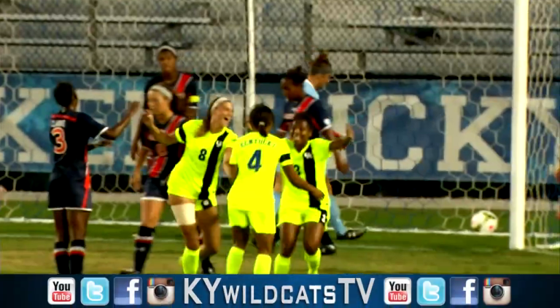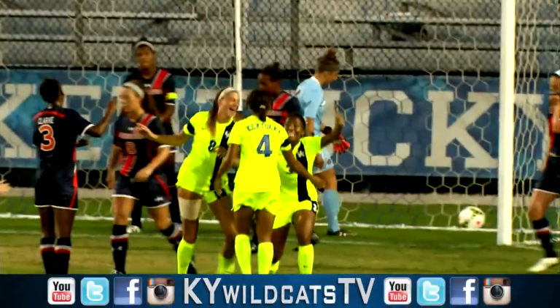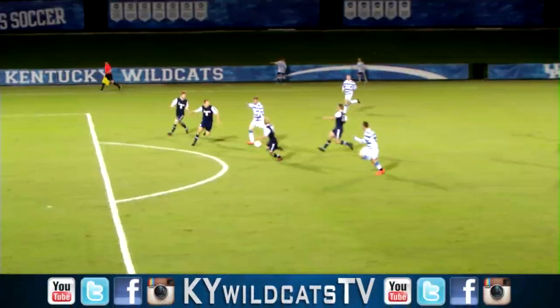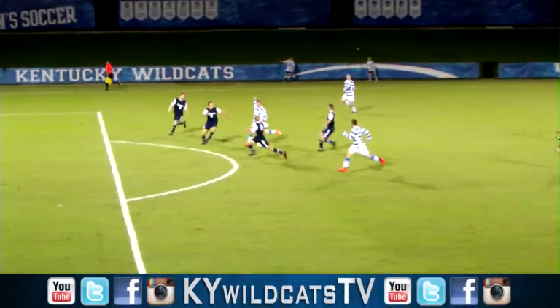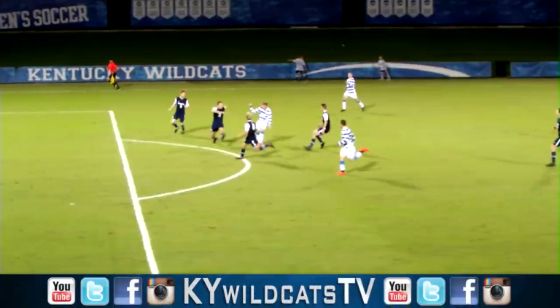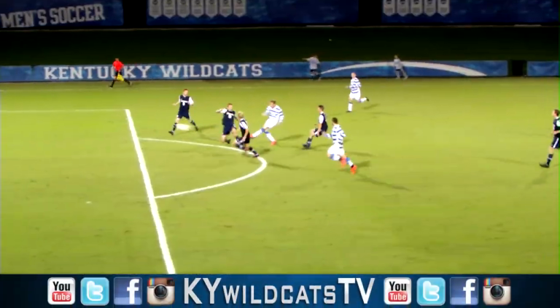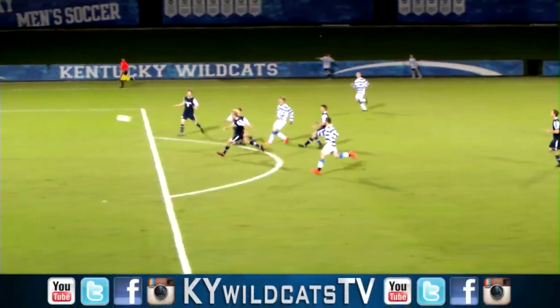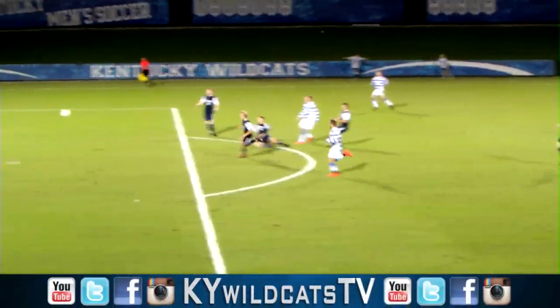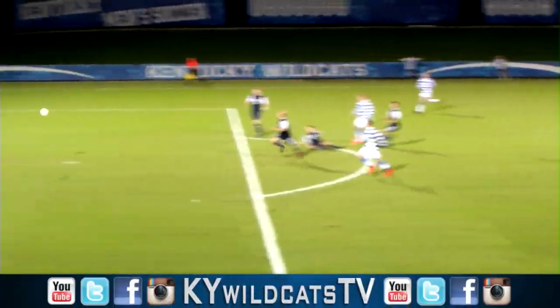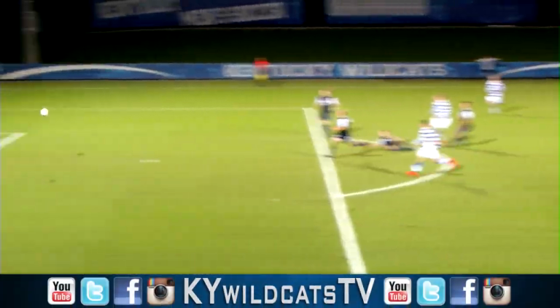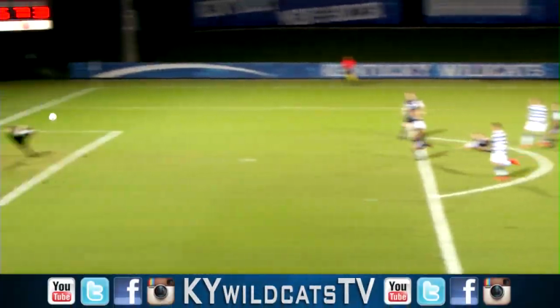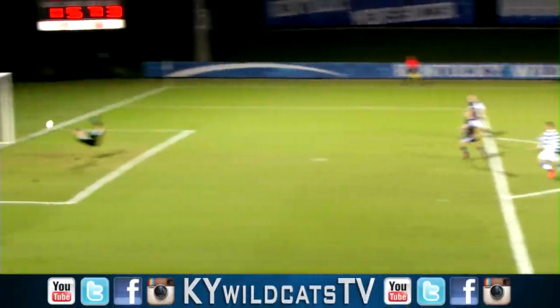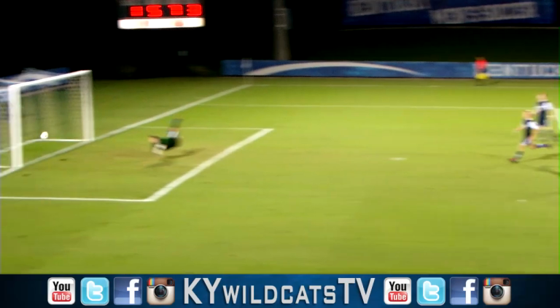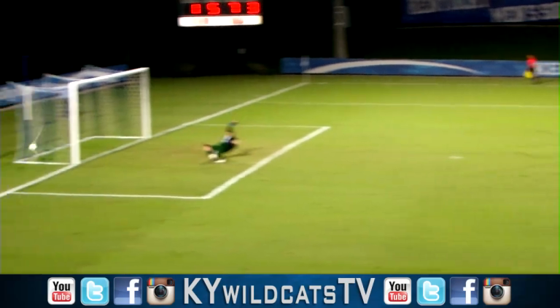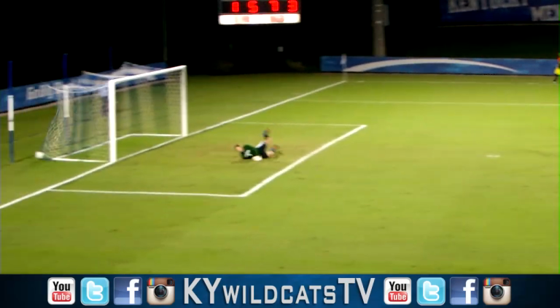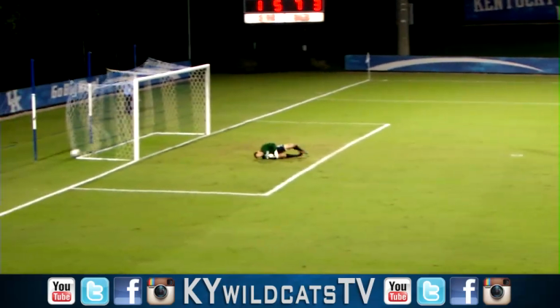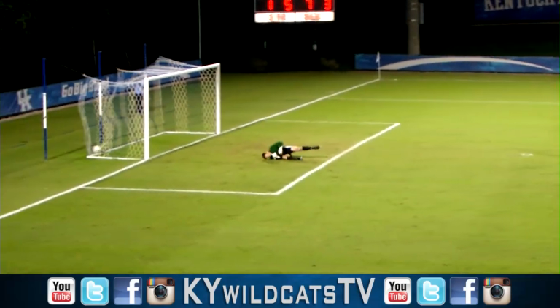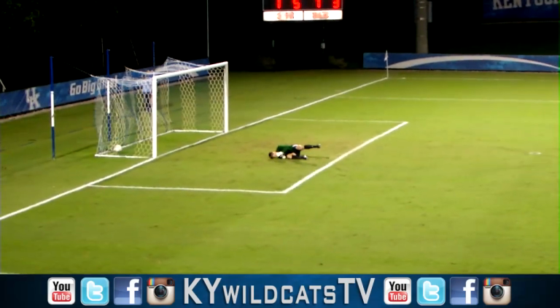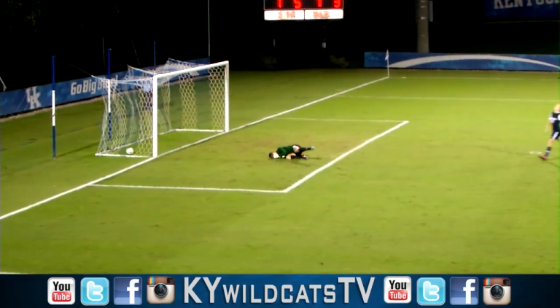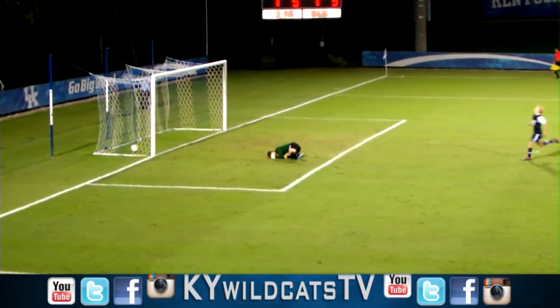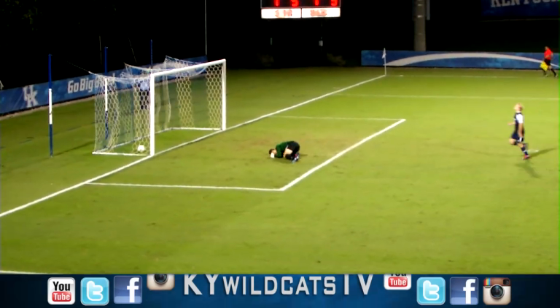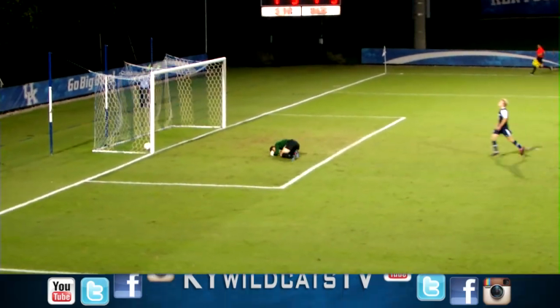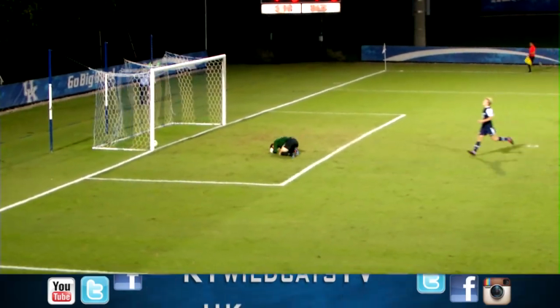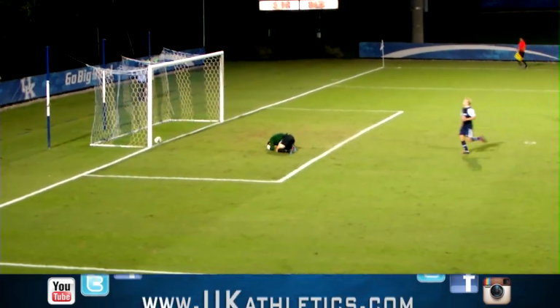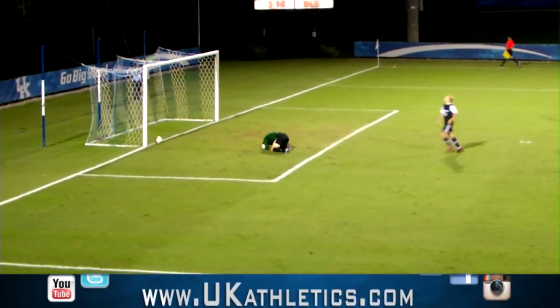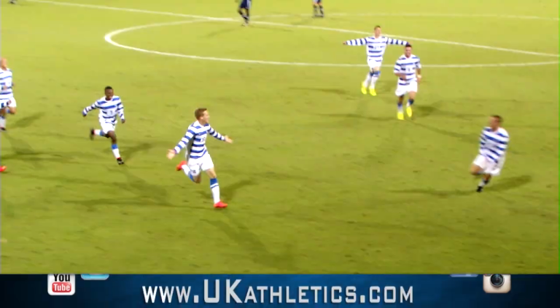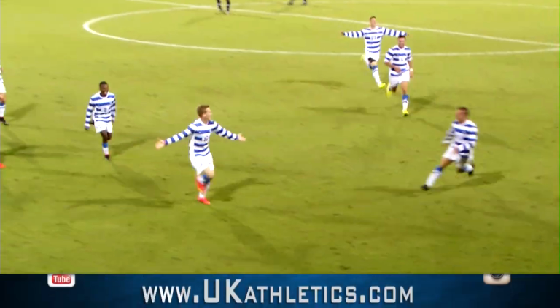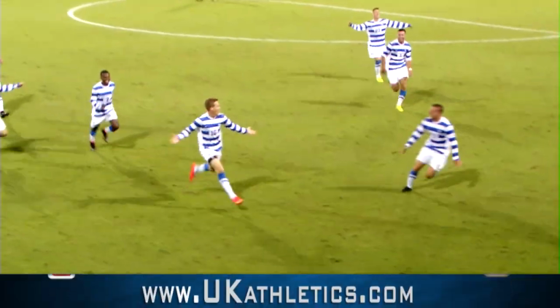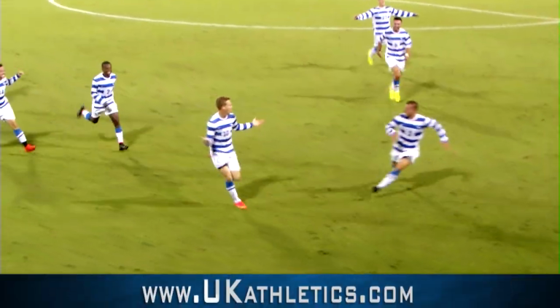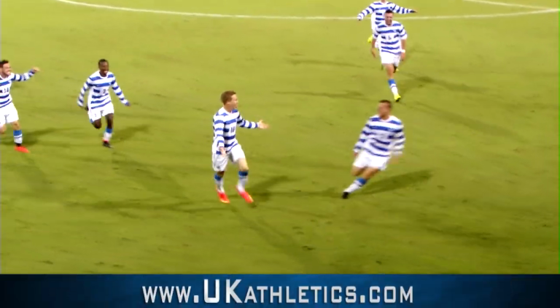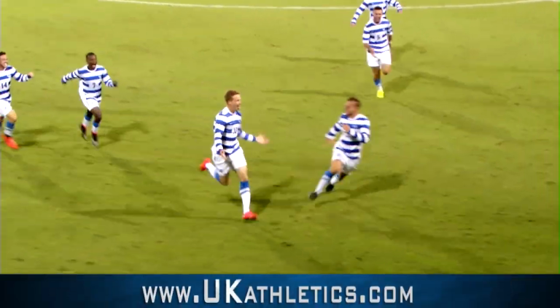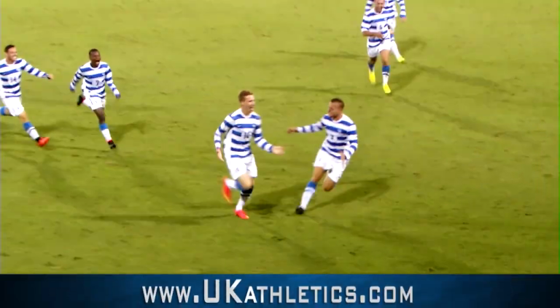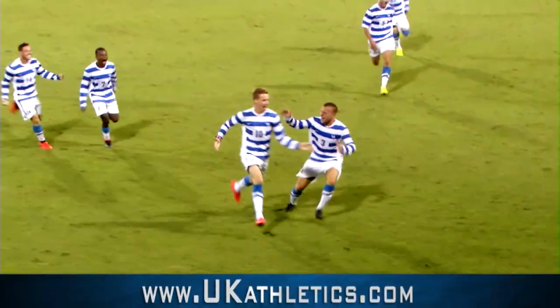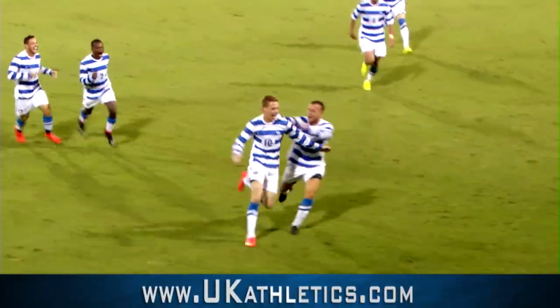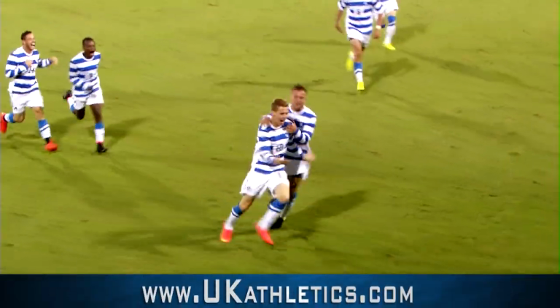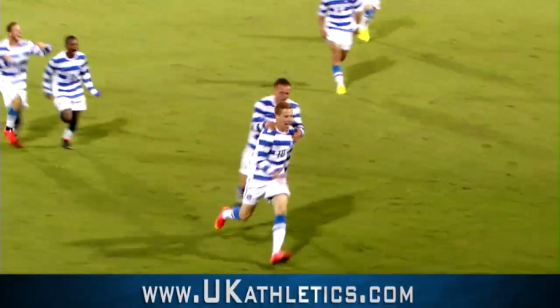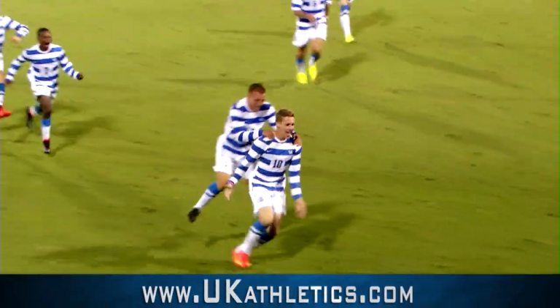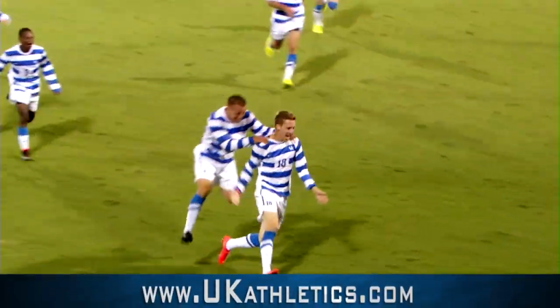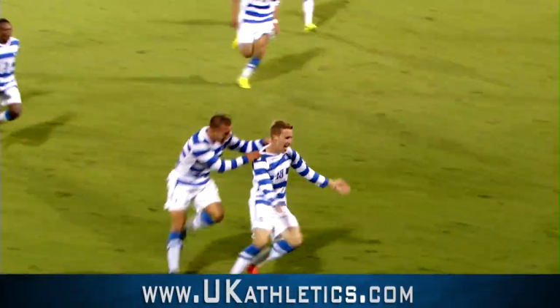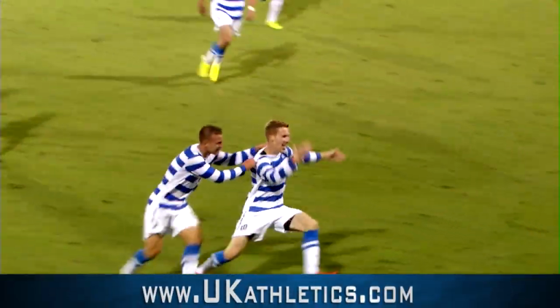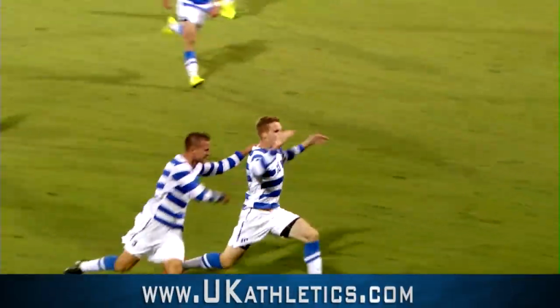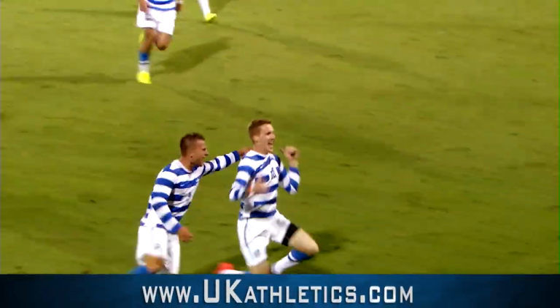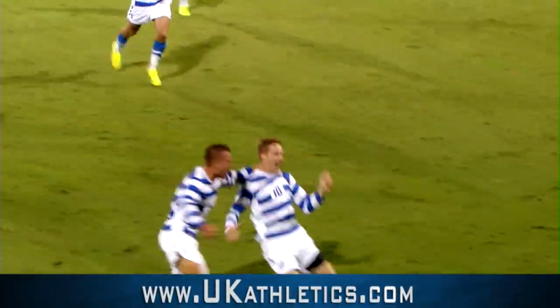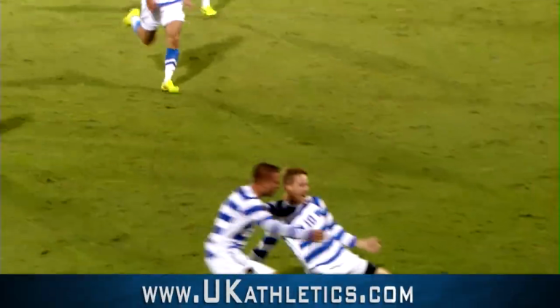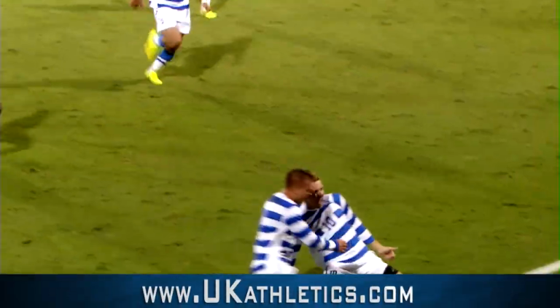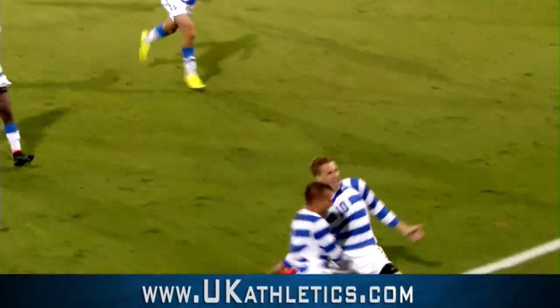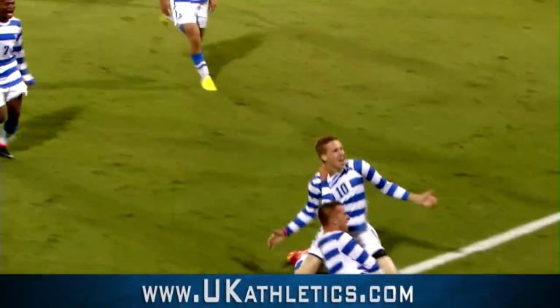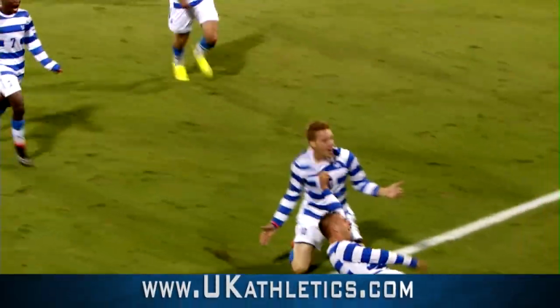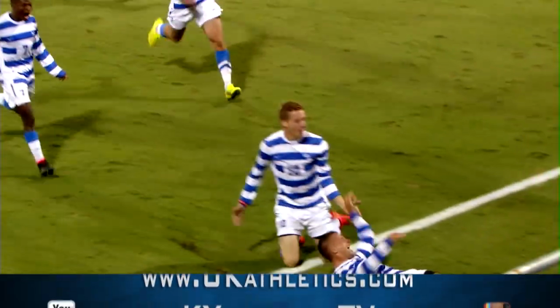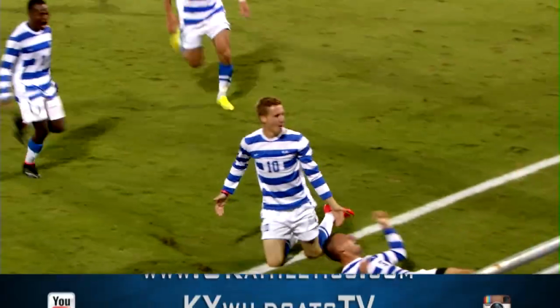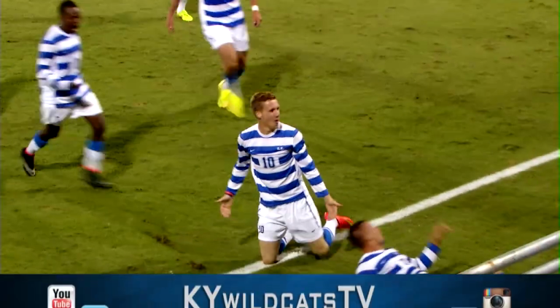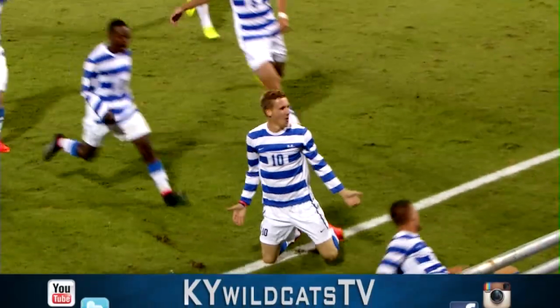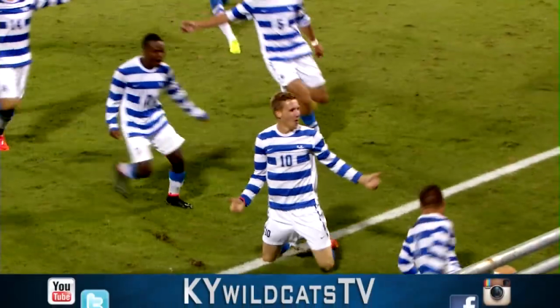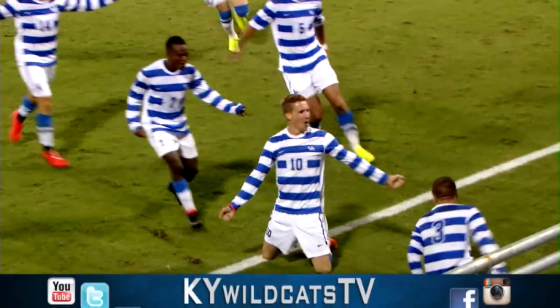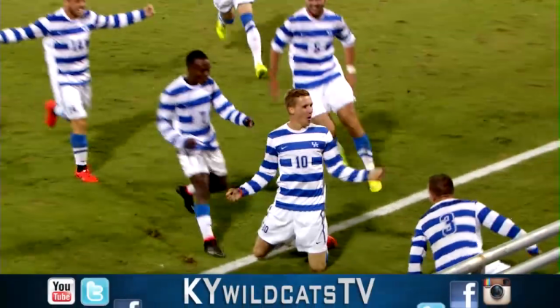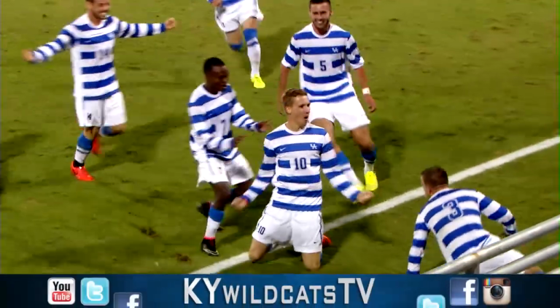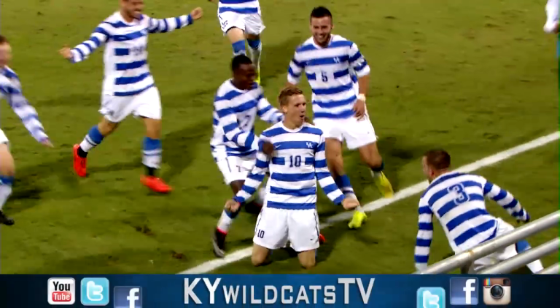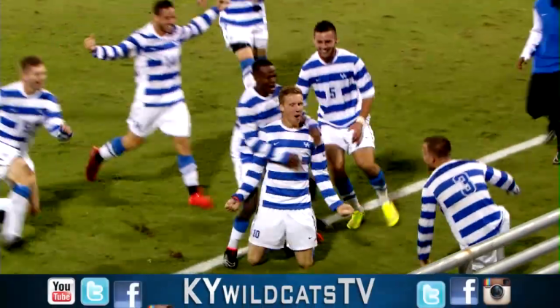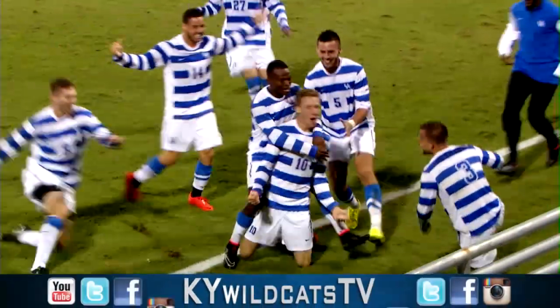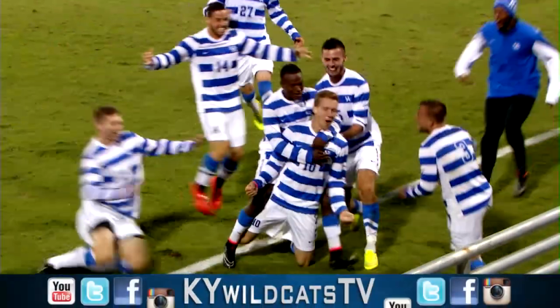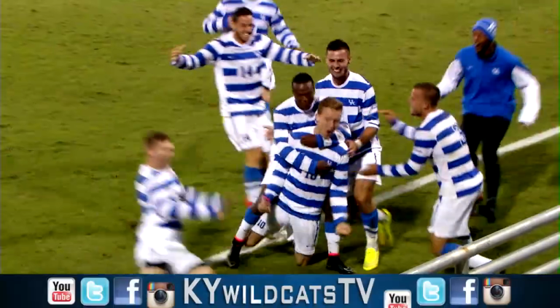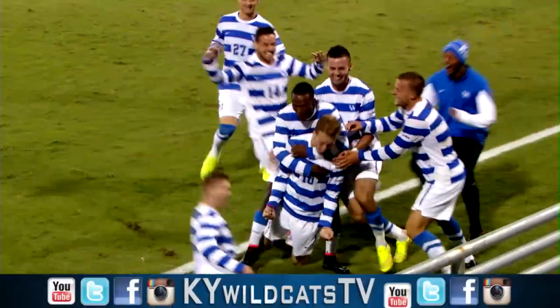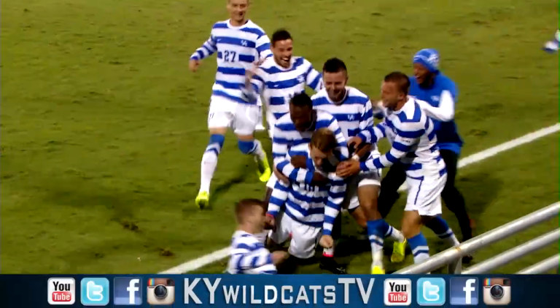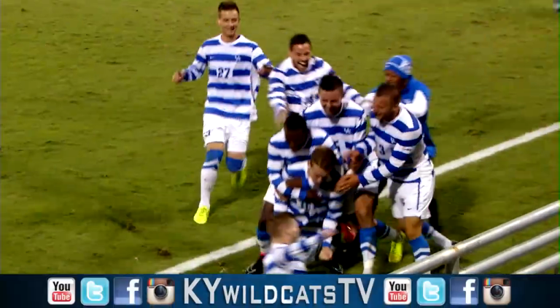Laird looking for the winner. Fires, and Kentucky wins it. Laird goes near post and ends it.